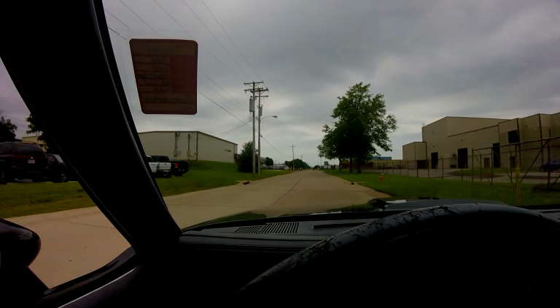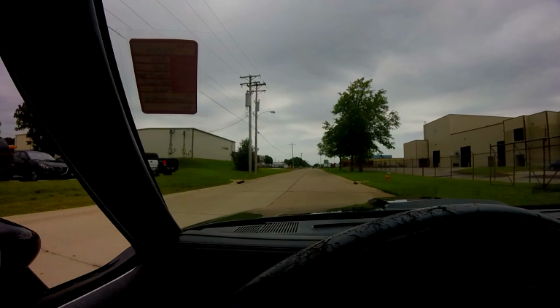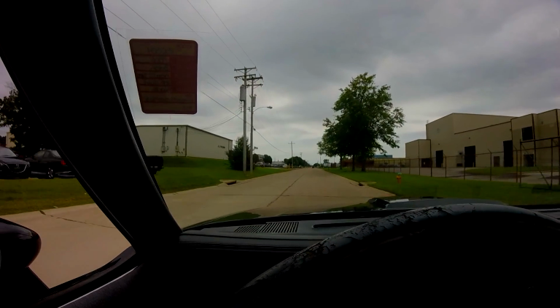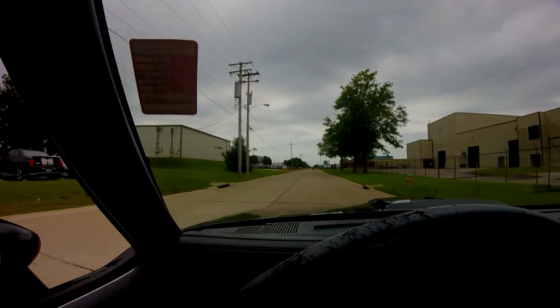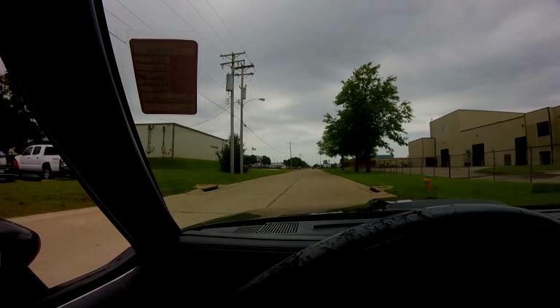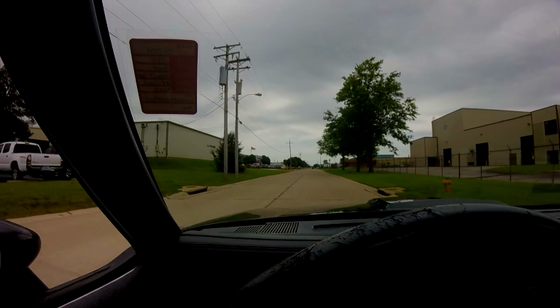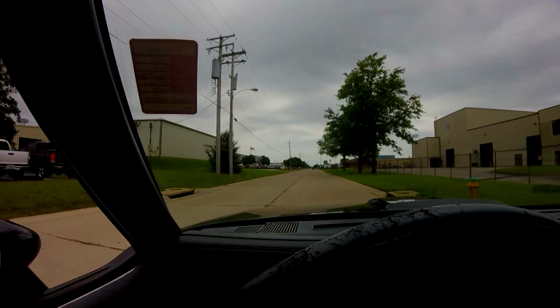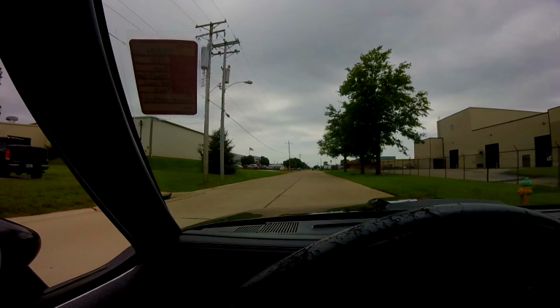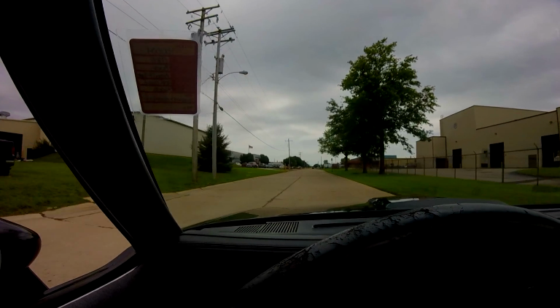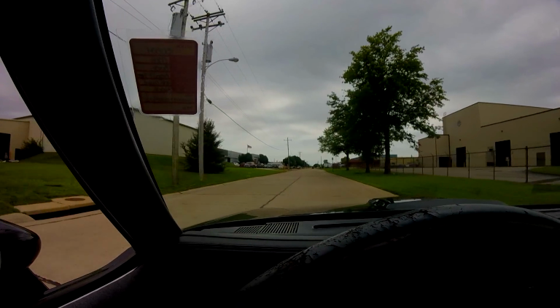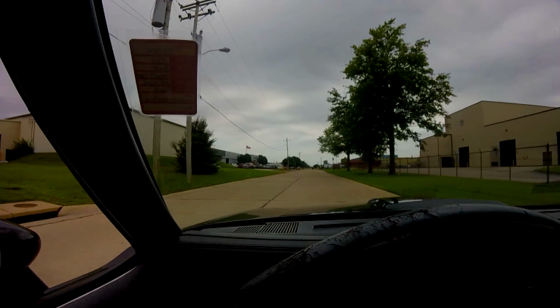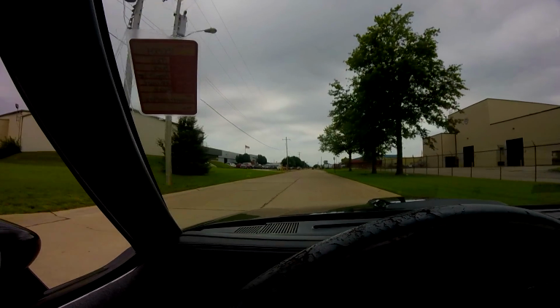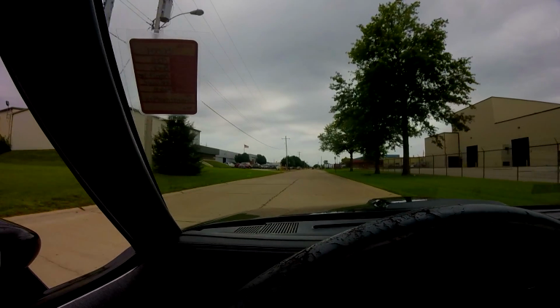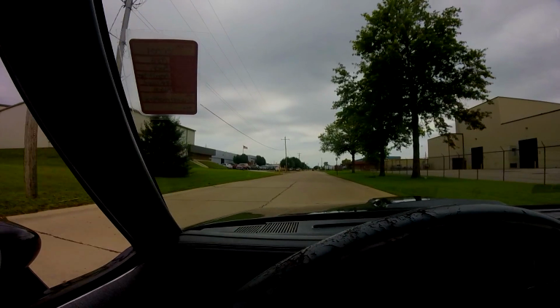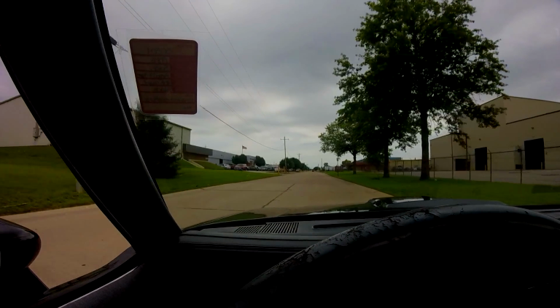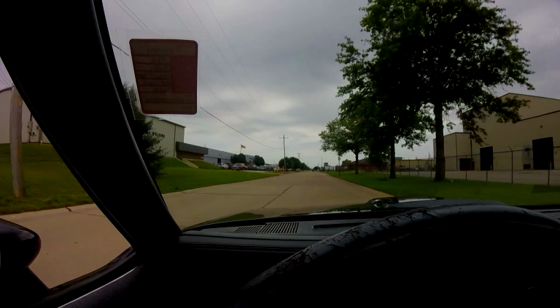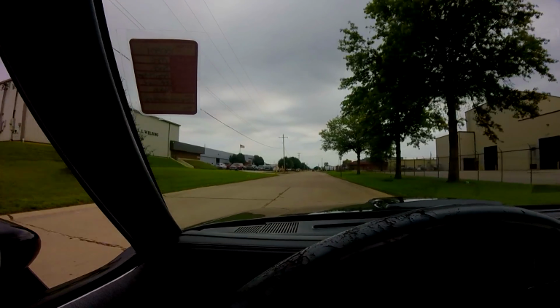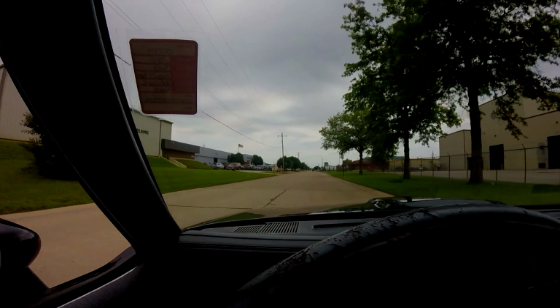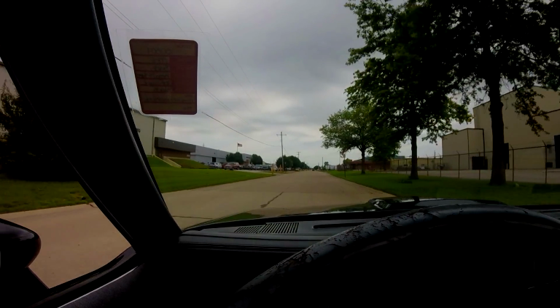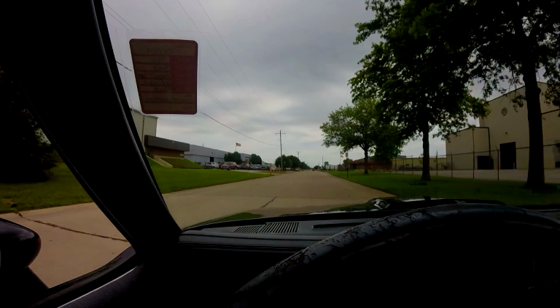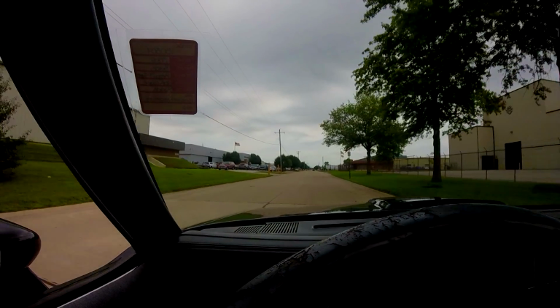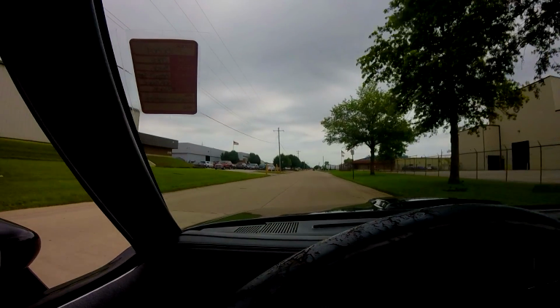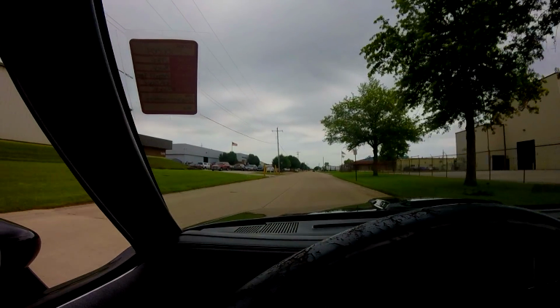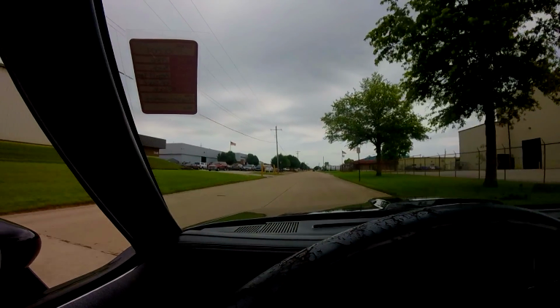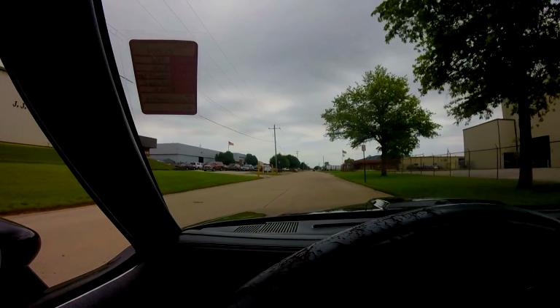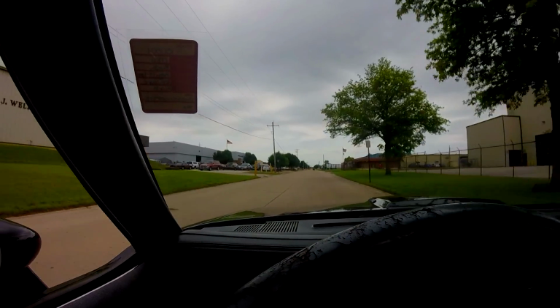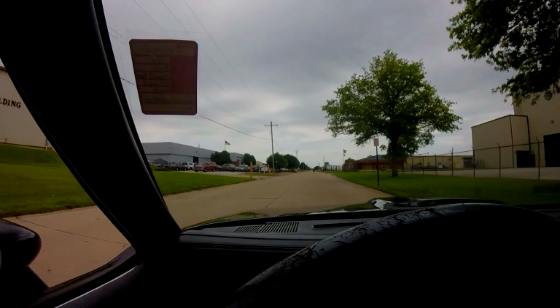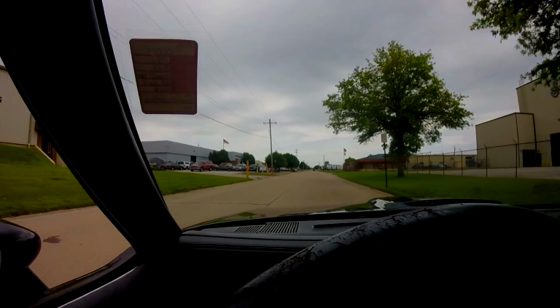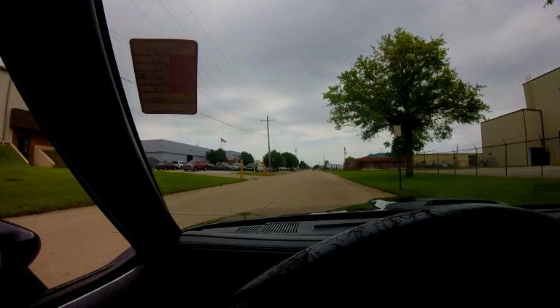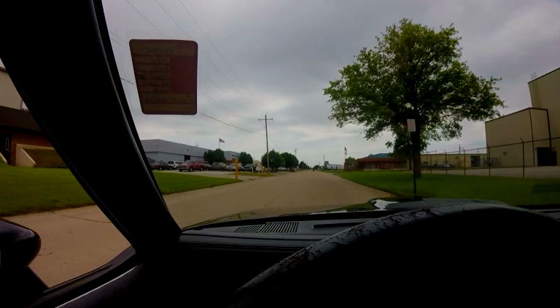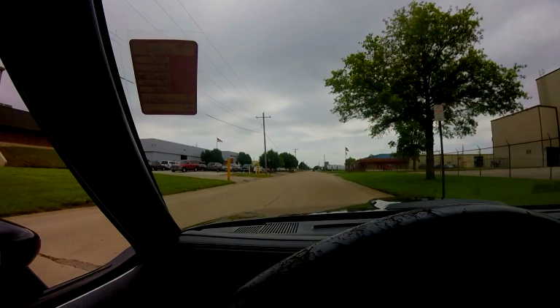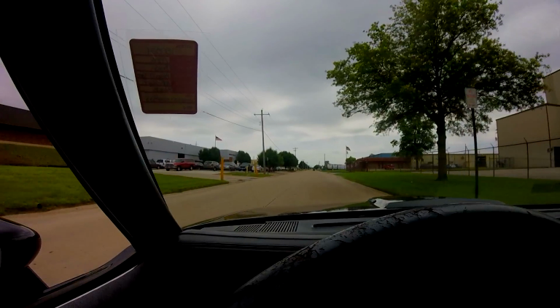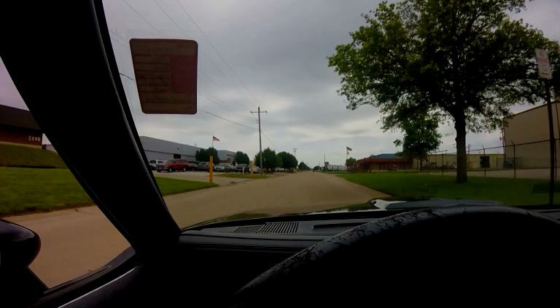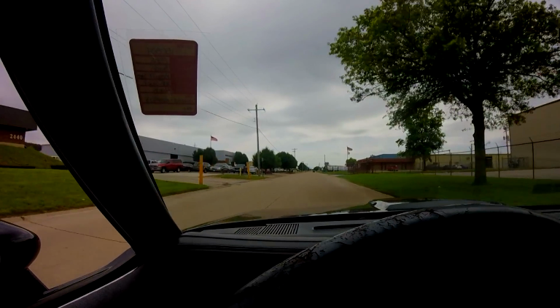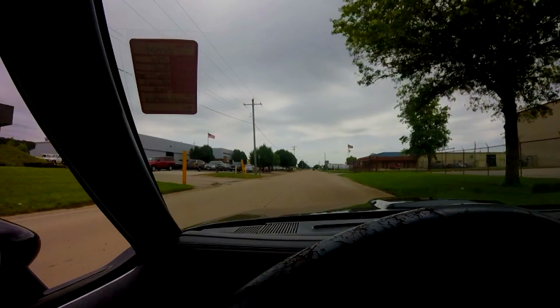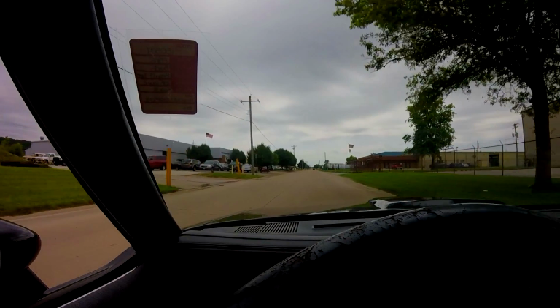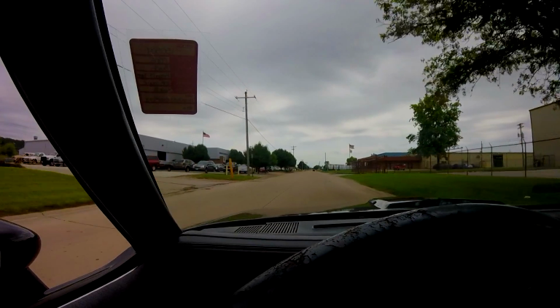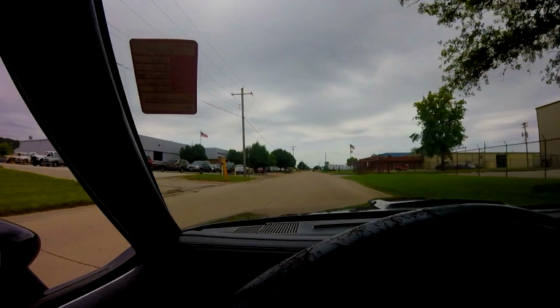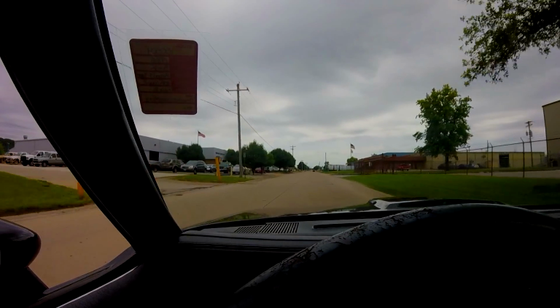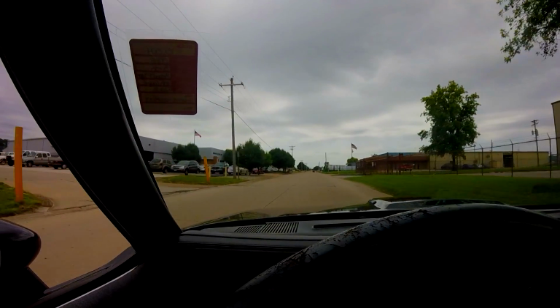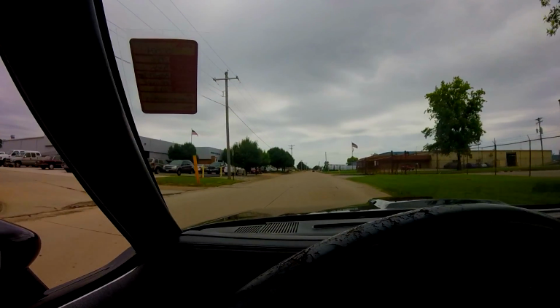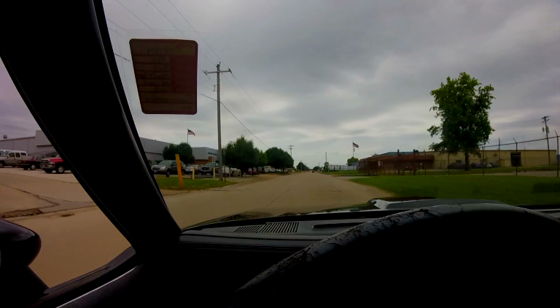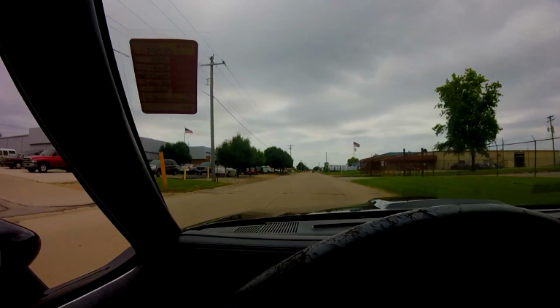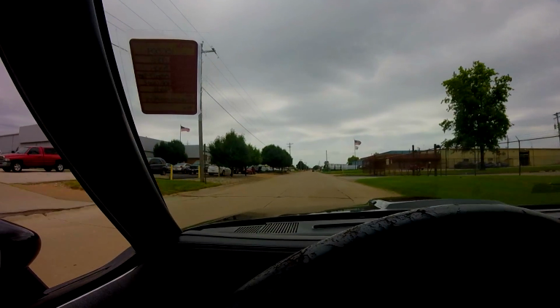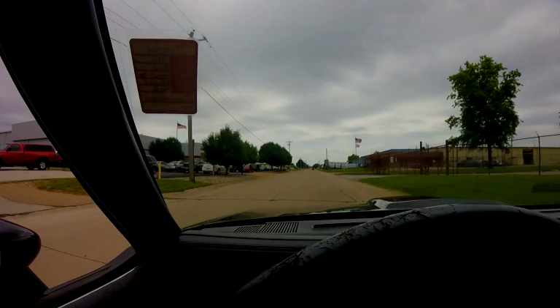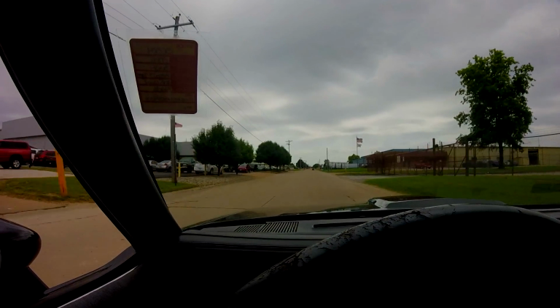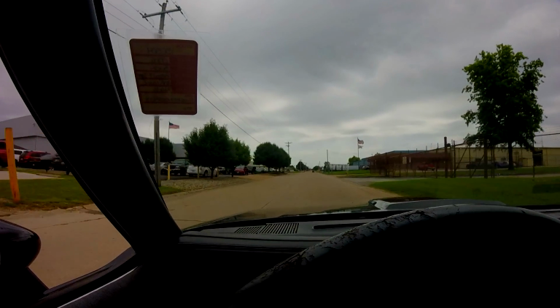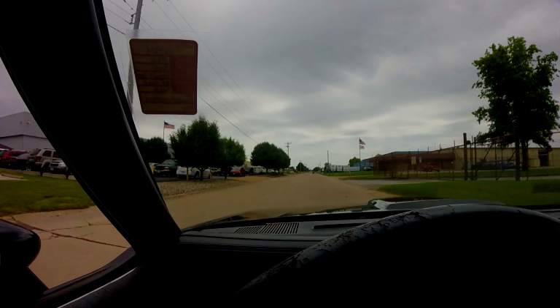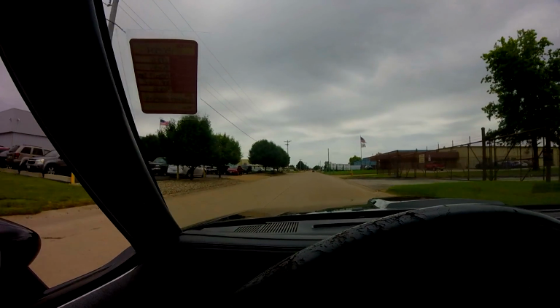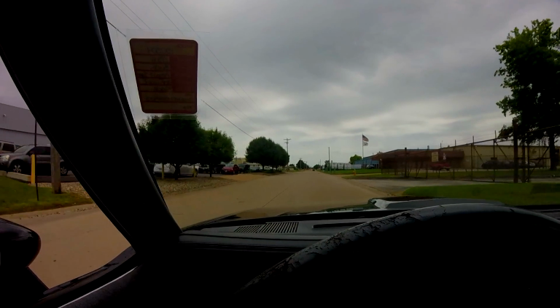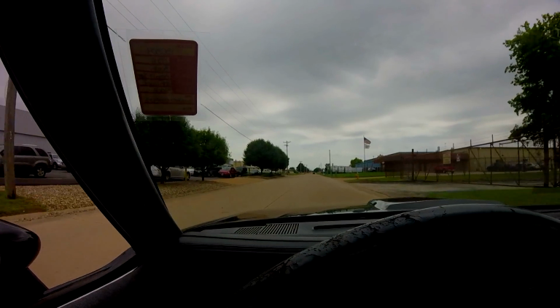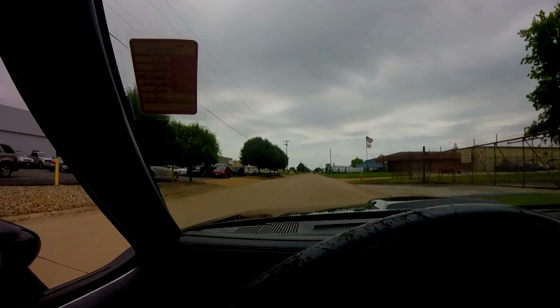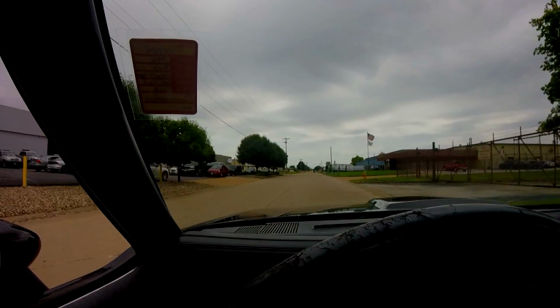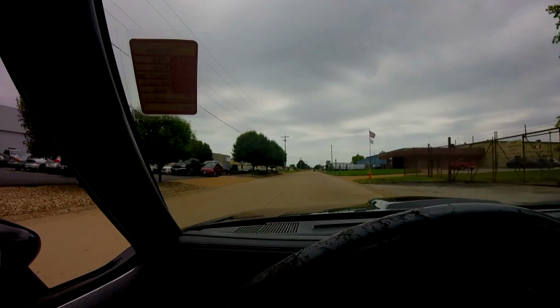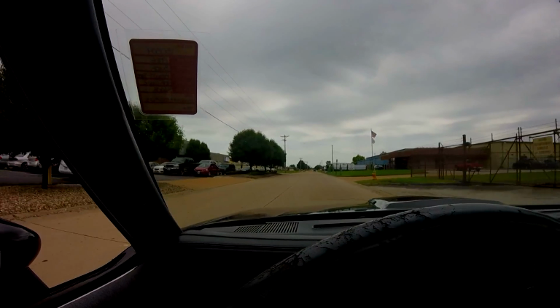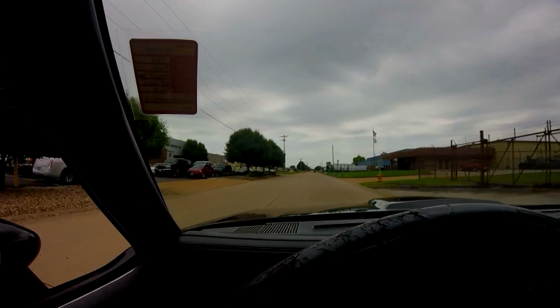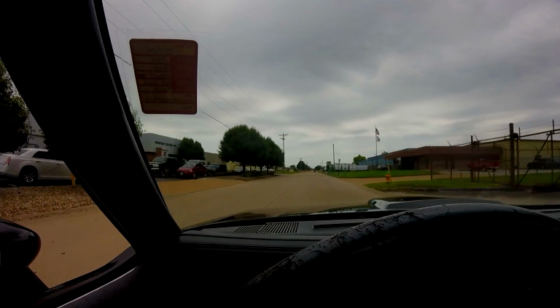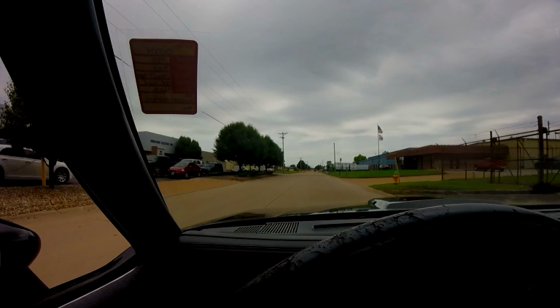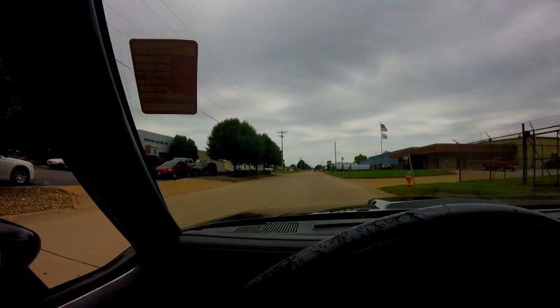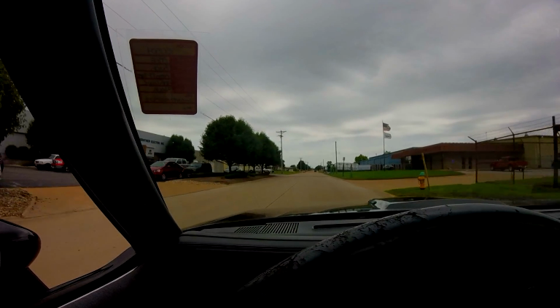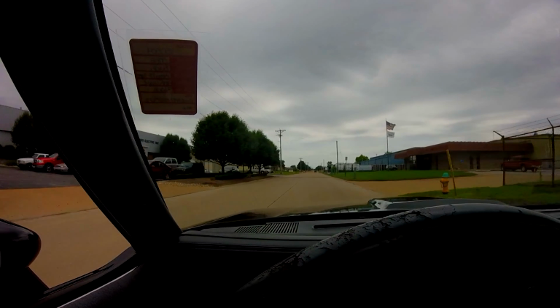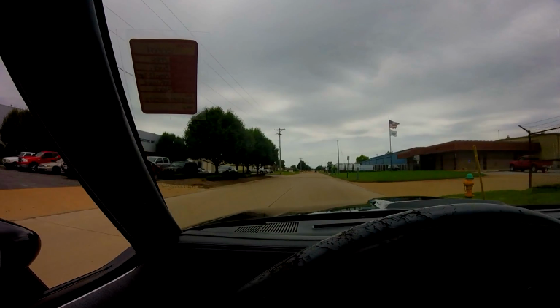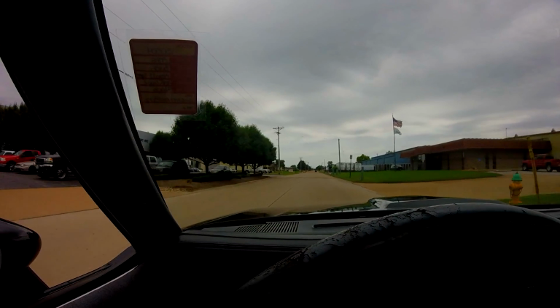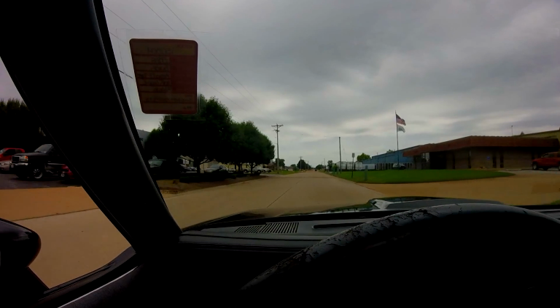Anyways, that's going to conclude this short little video of me driving this 86 Grand National. Thank you guys for watching, and I shall see you in the next video. See ya!